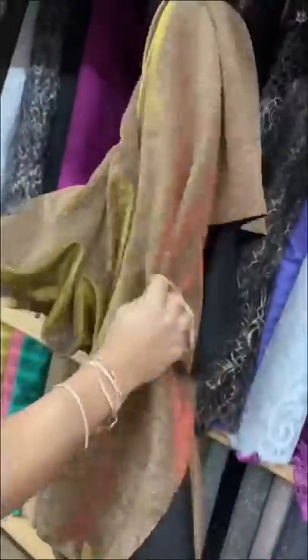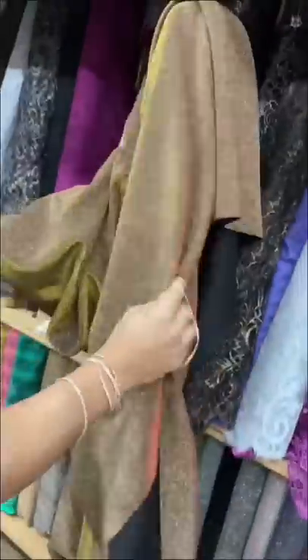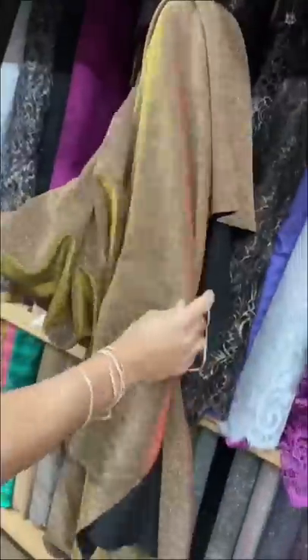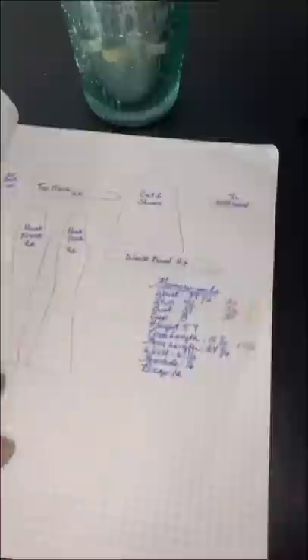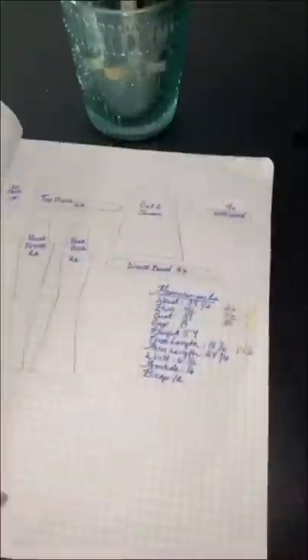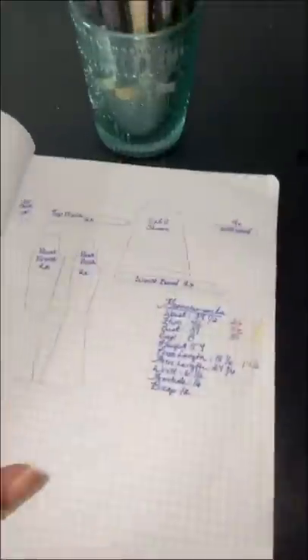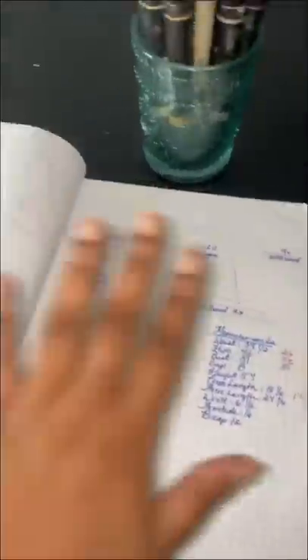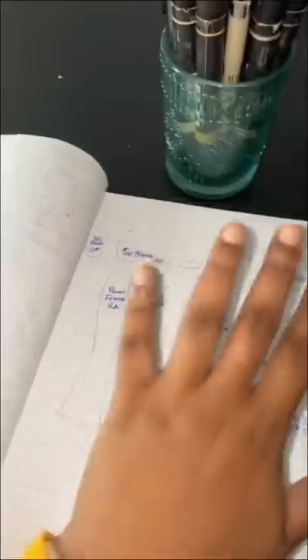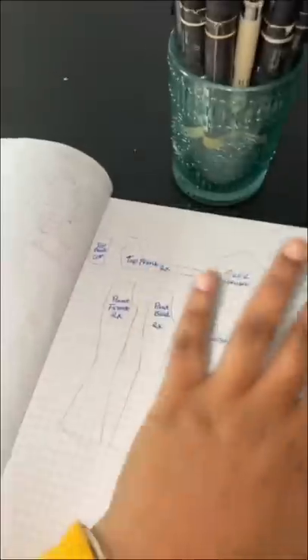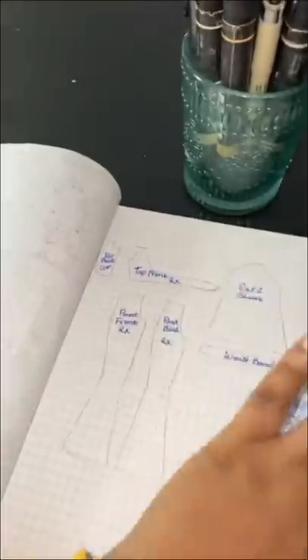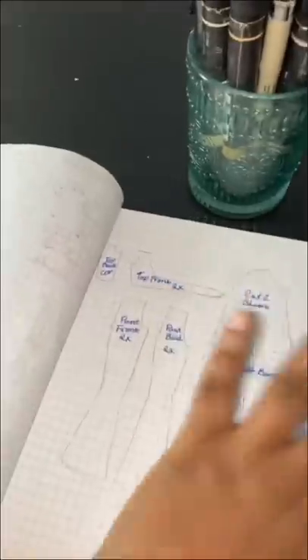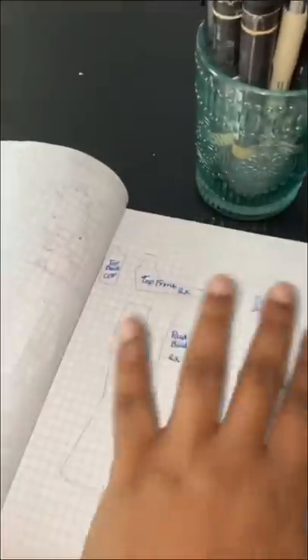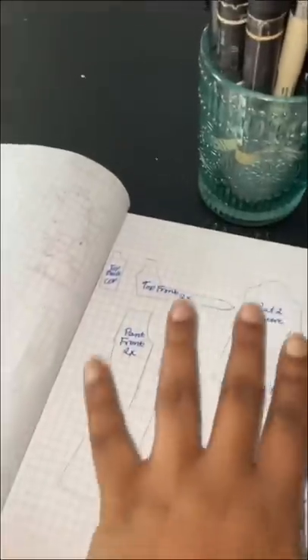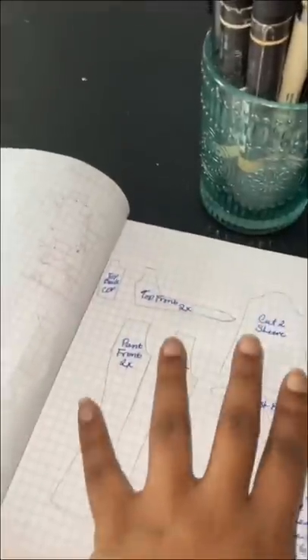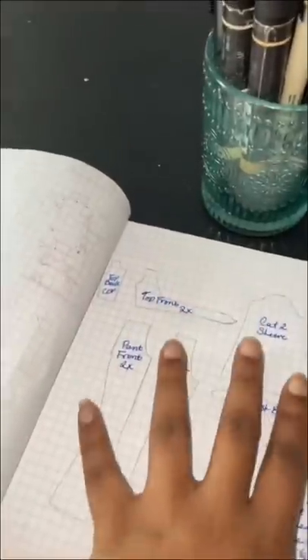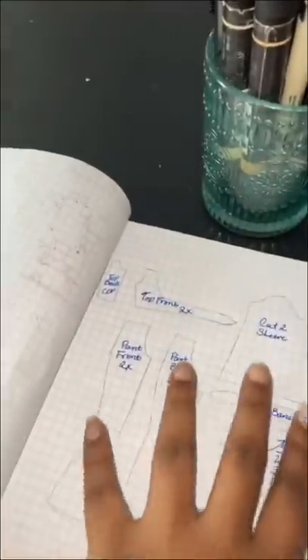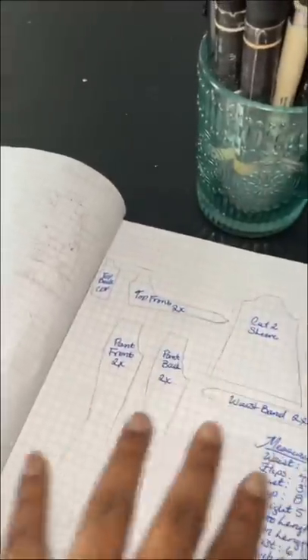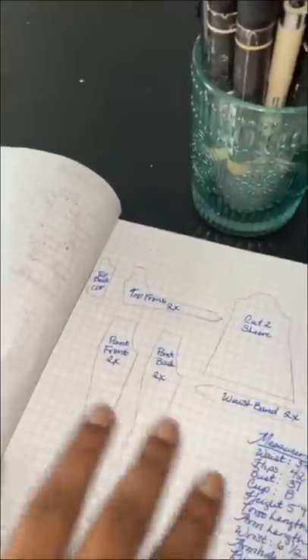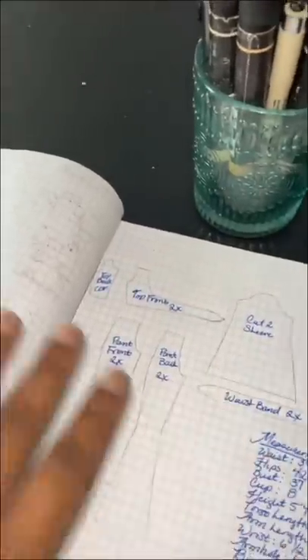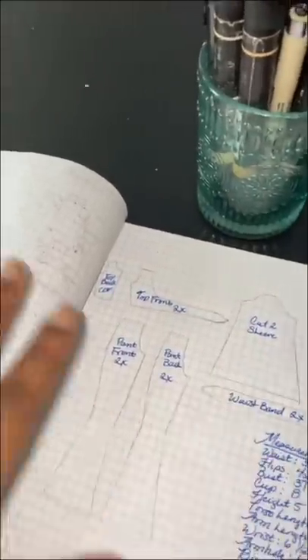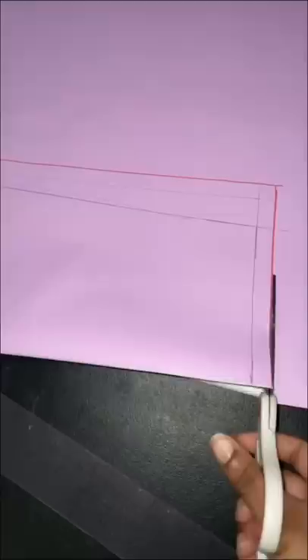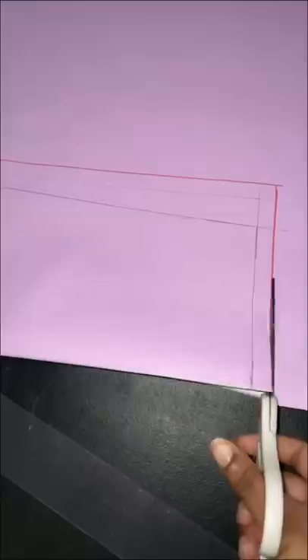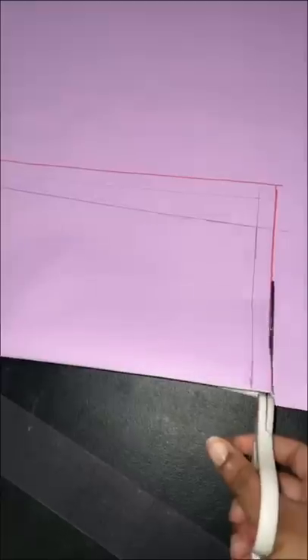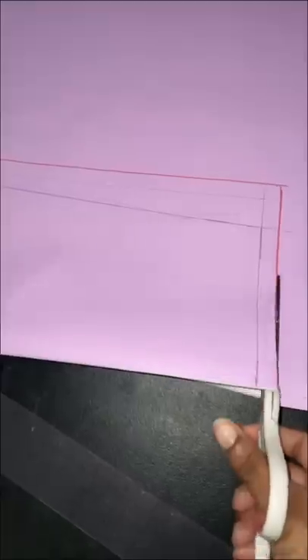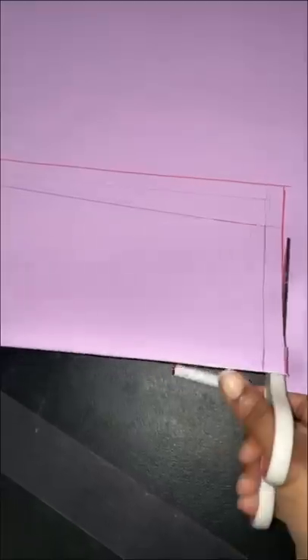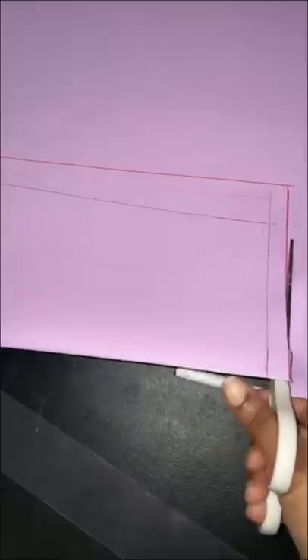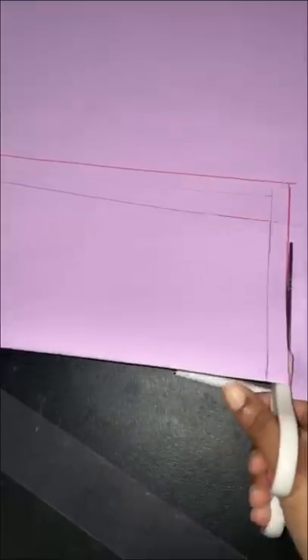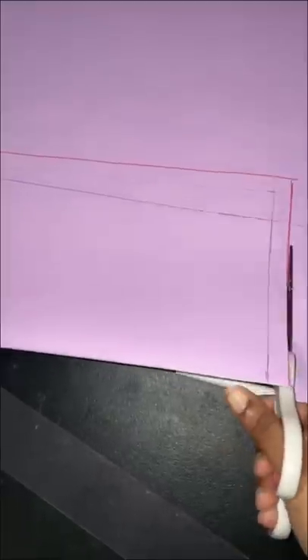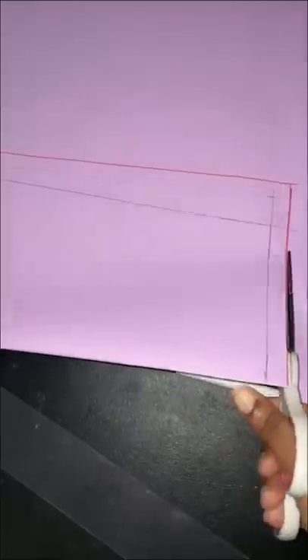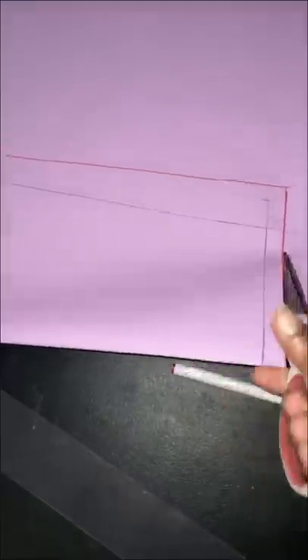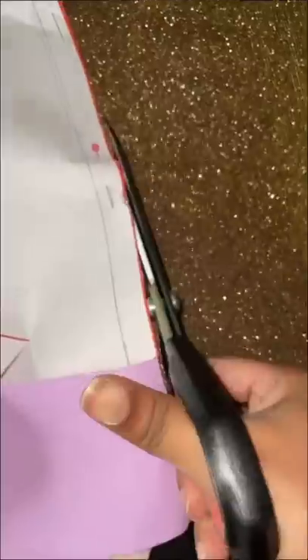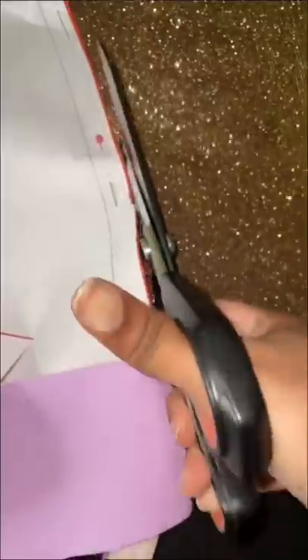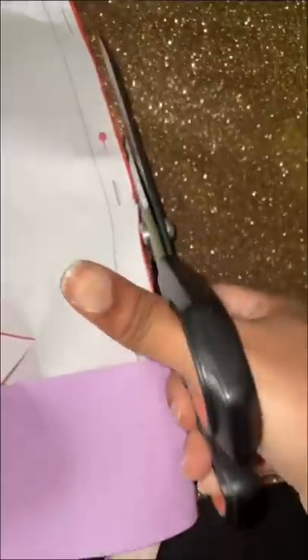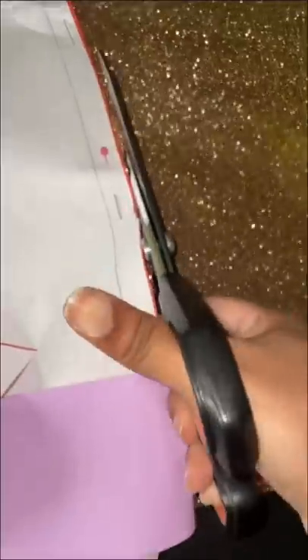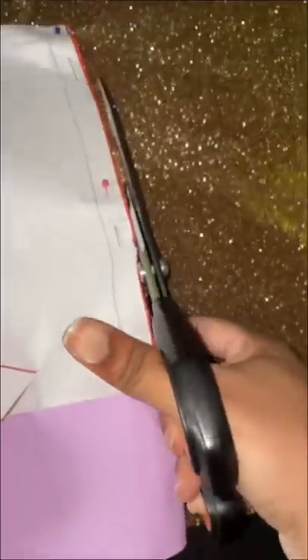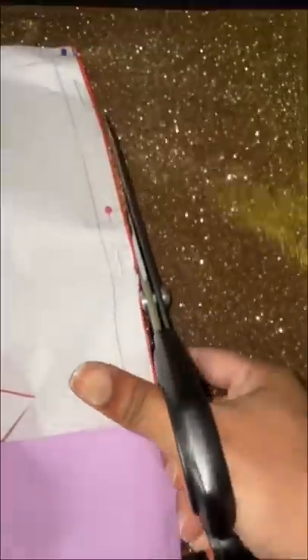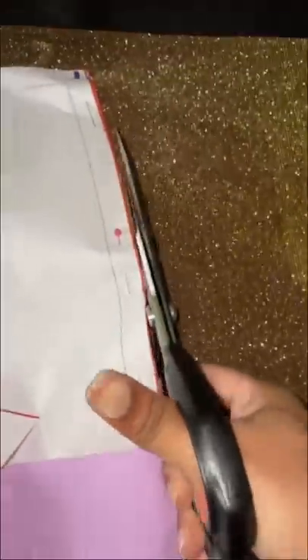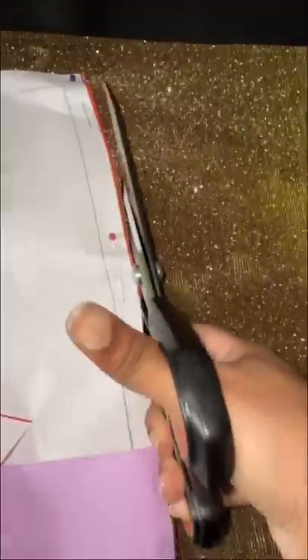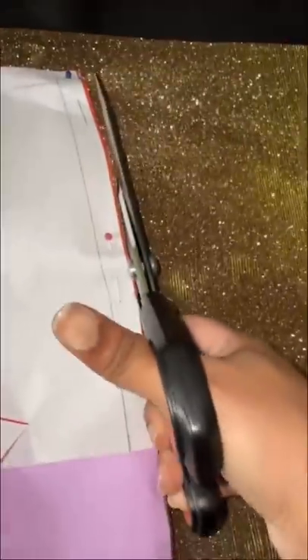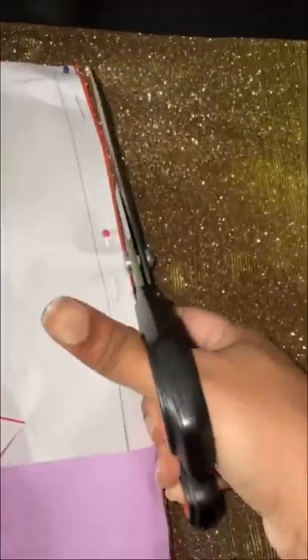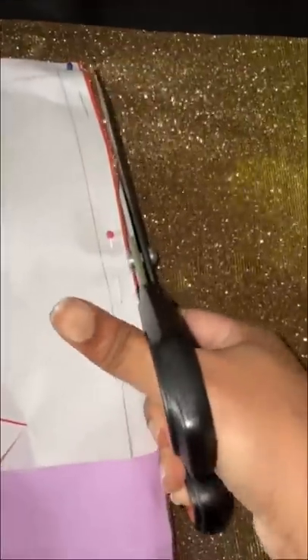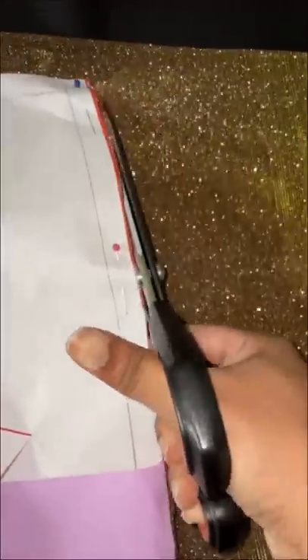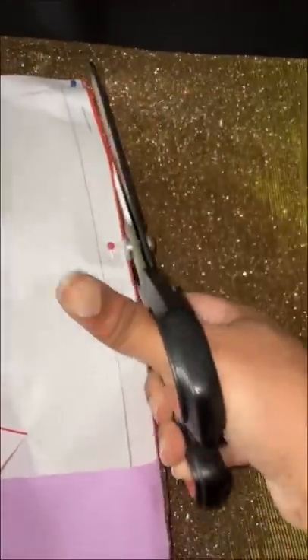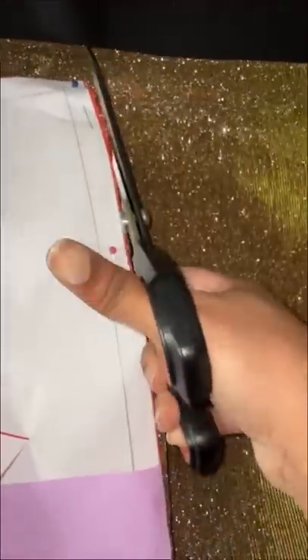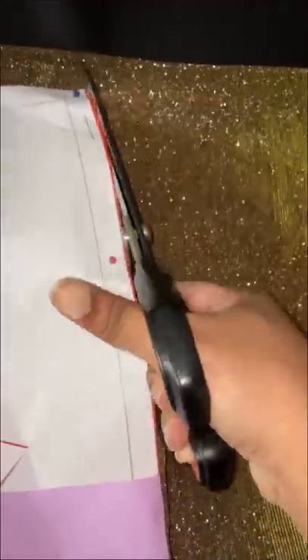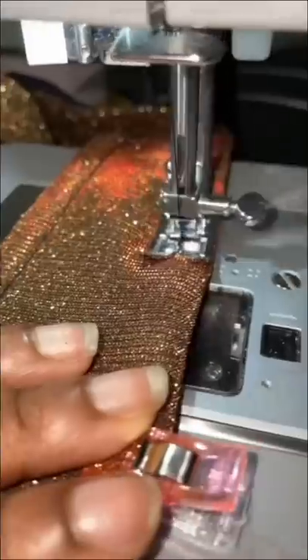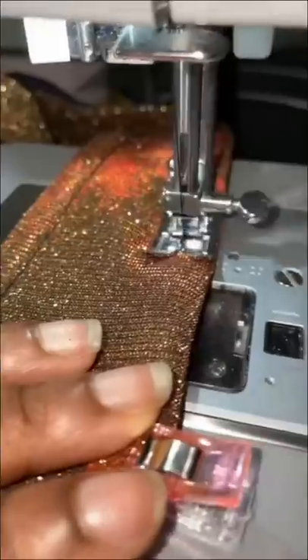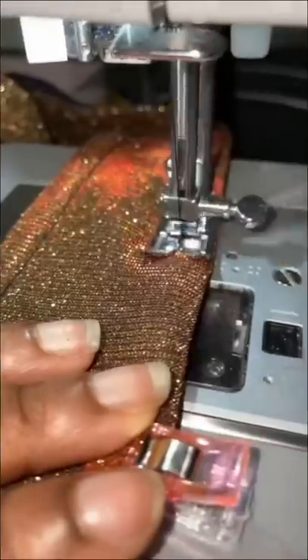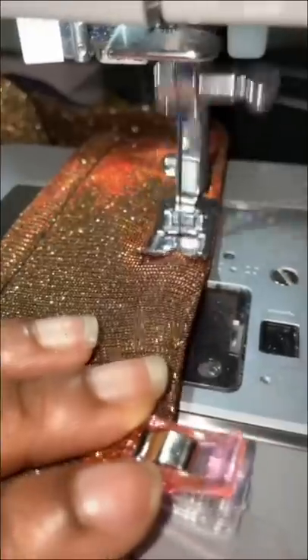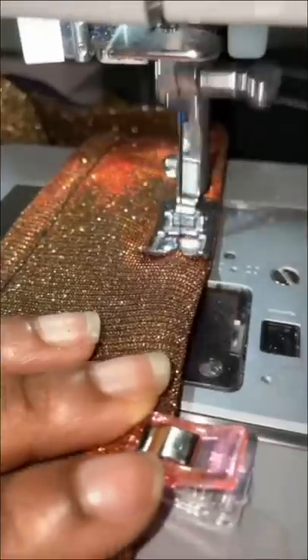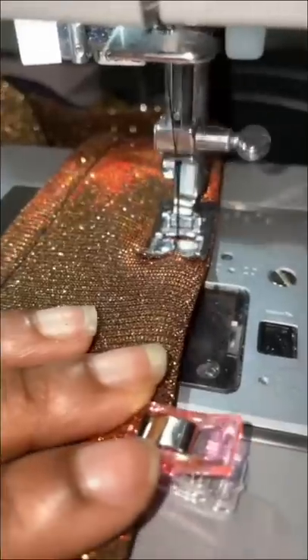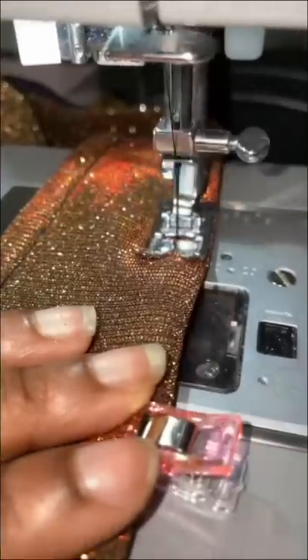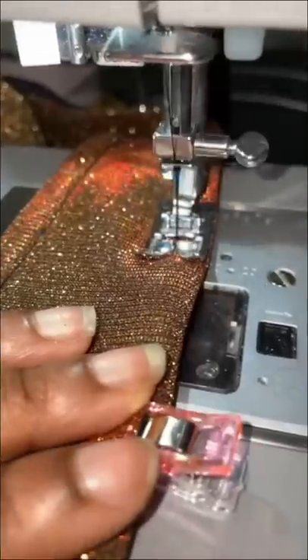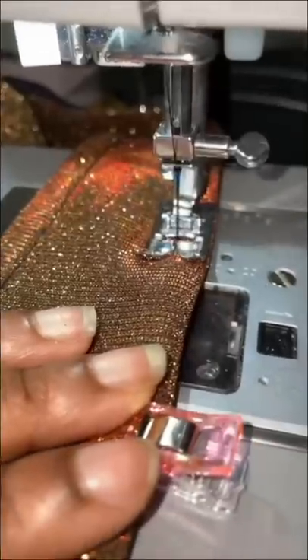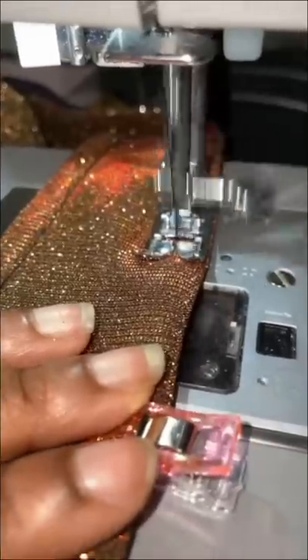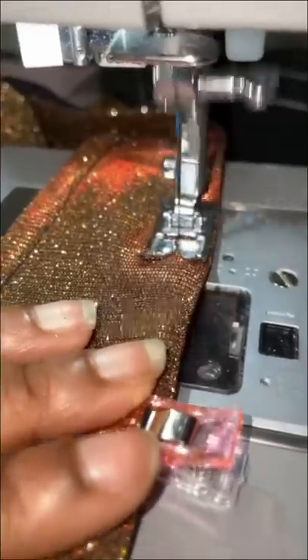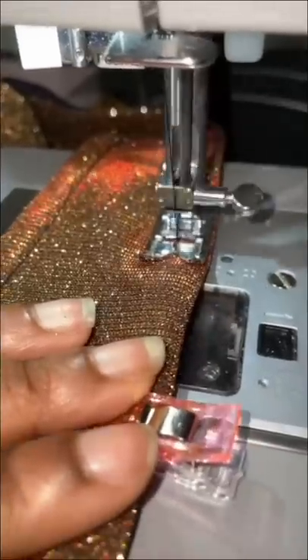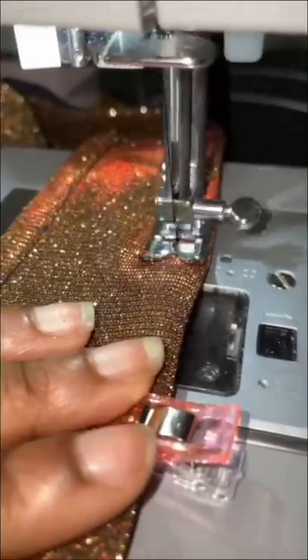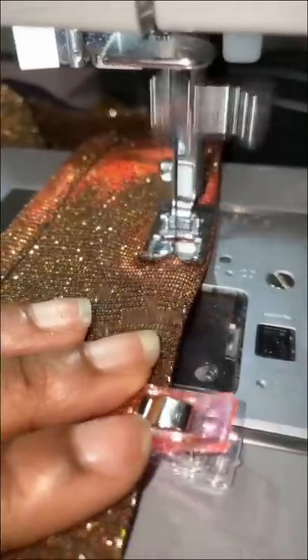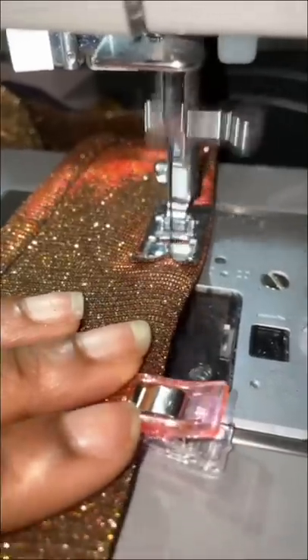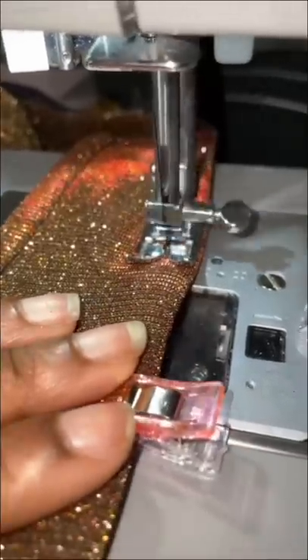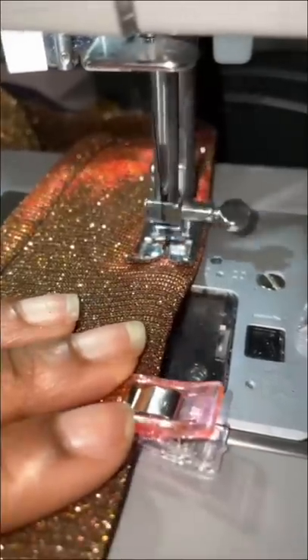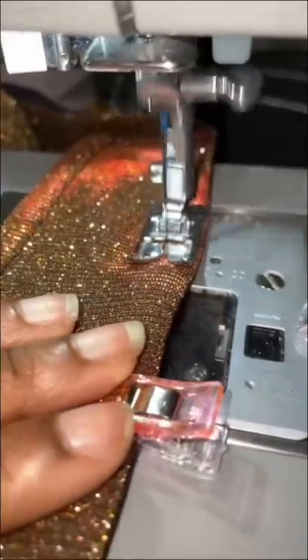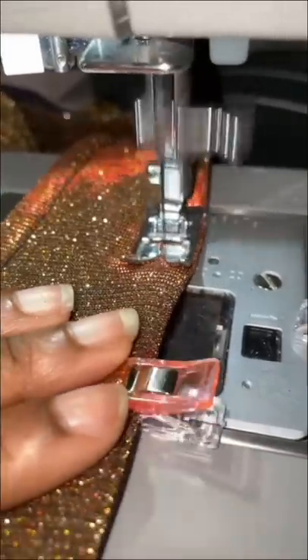I'm drafting my pattern pieces on paper and then putting them on a bigger pattern paper, cutting them out on the fabric, and now I'm sewing everything together.